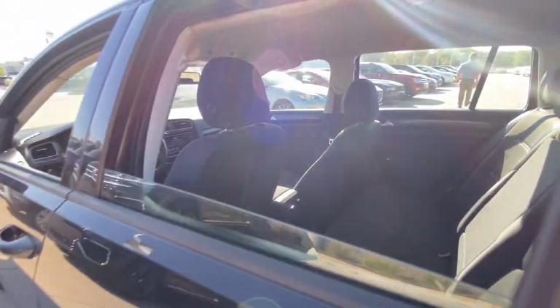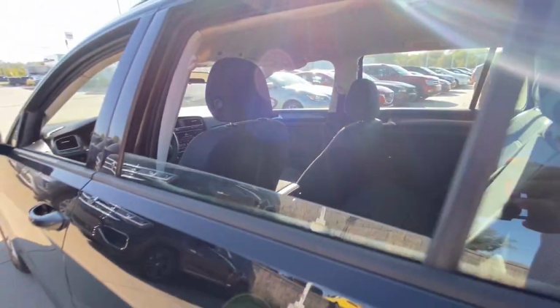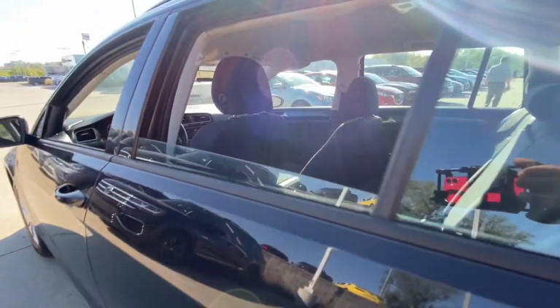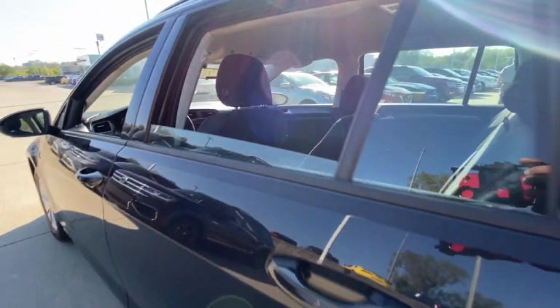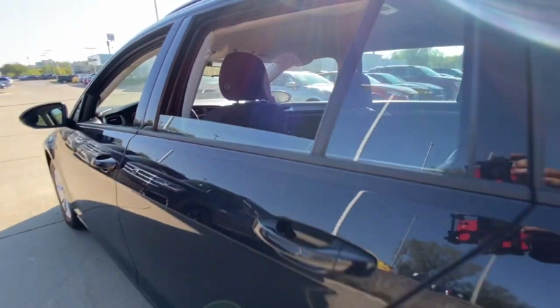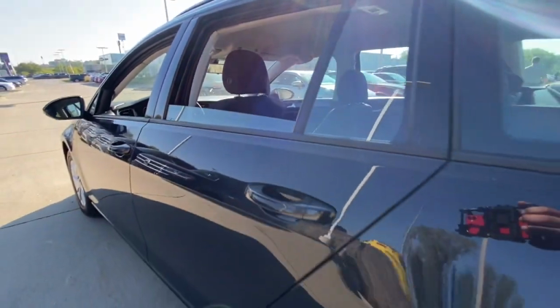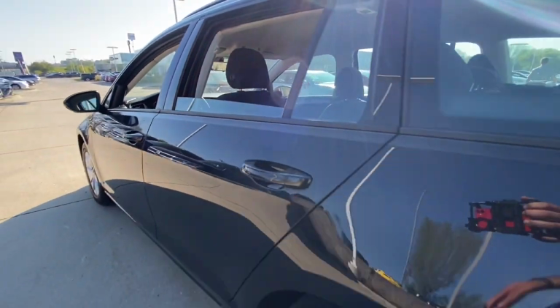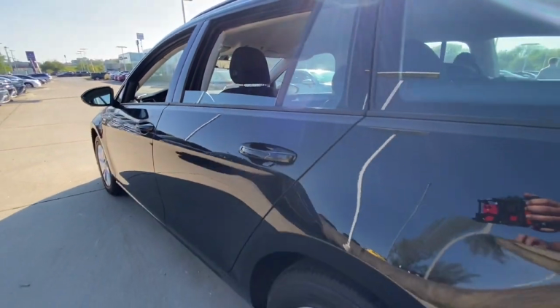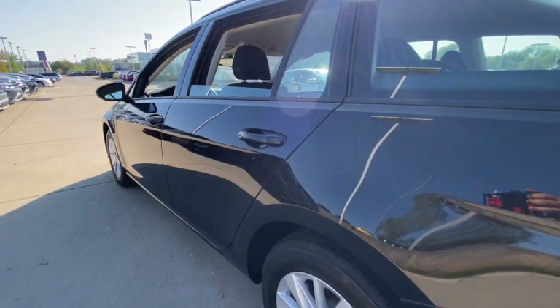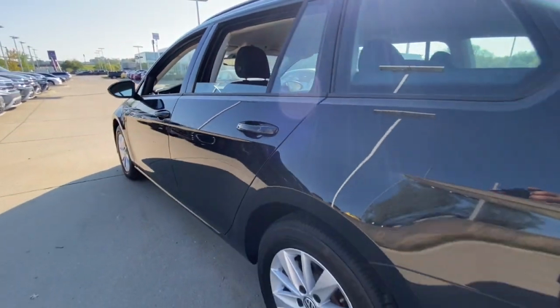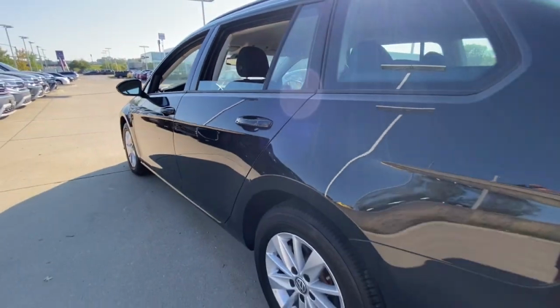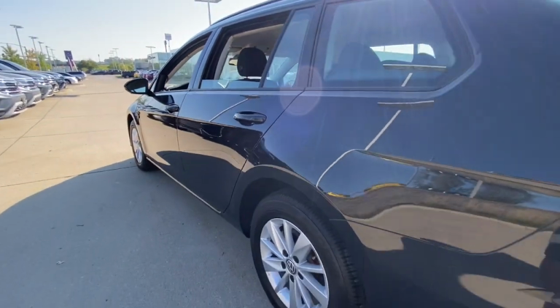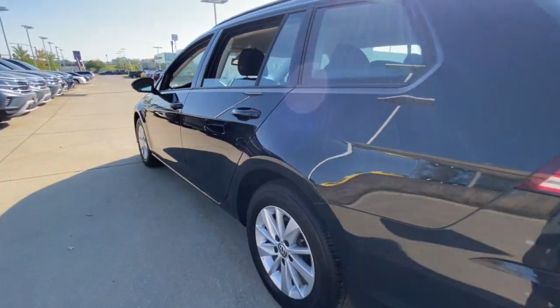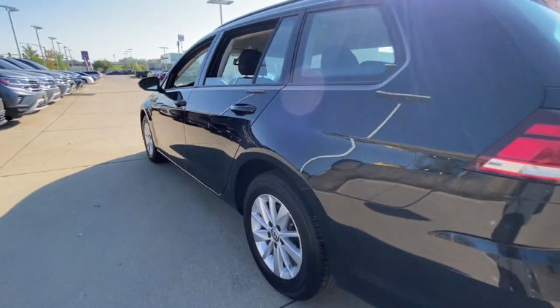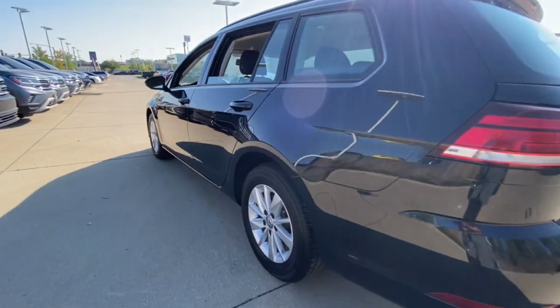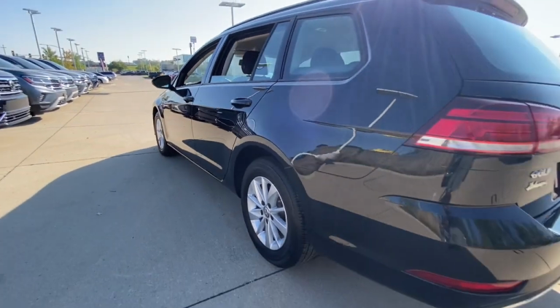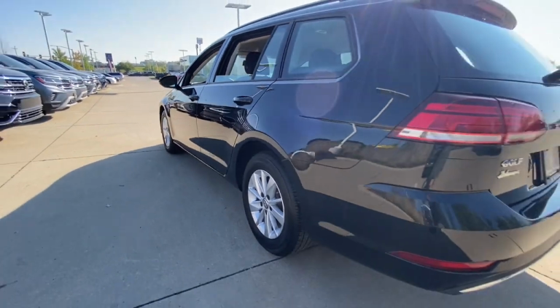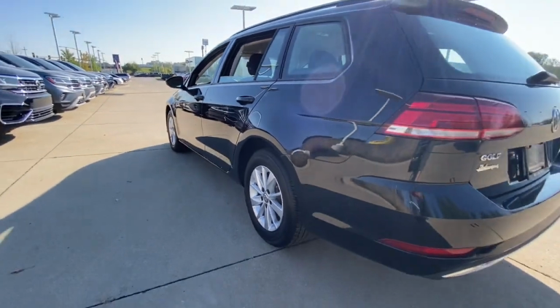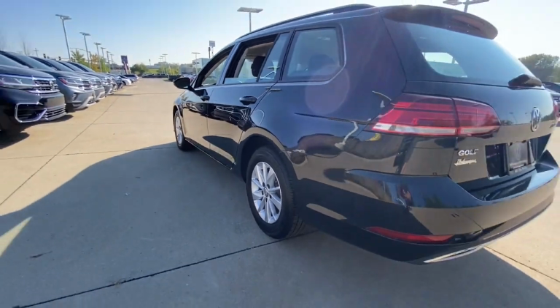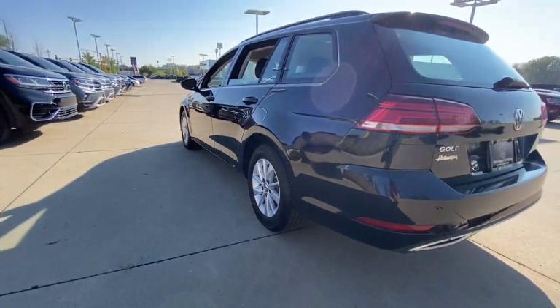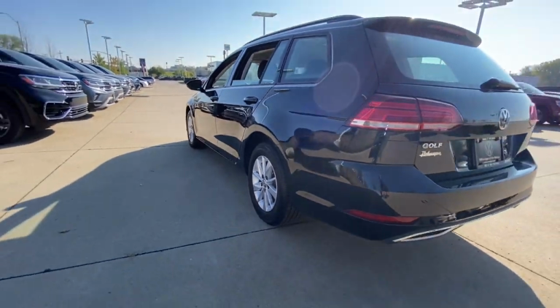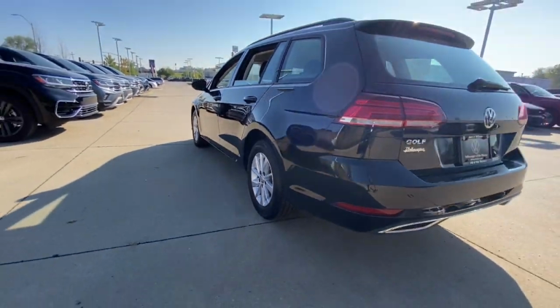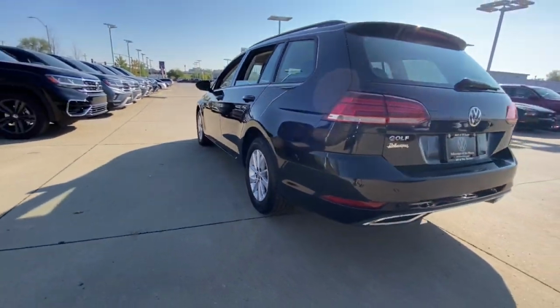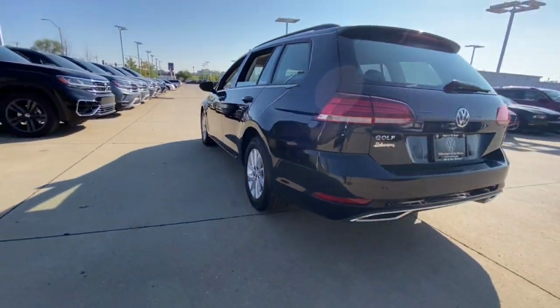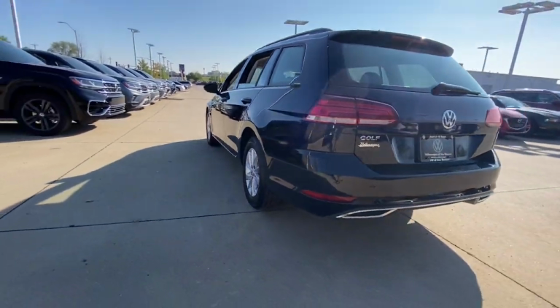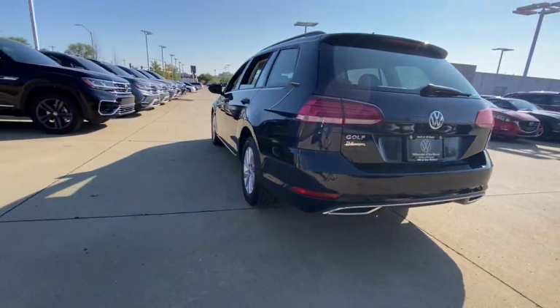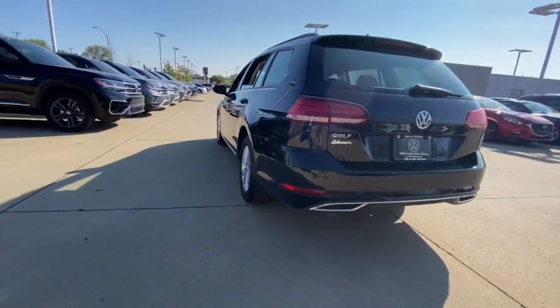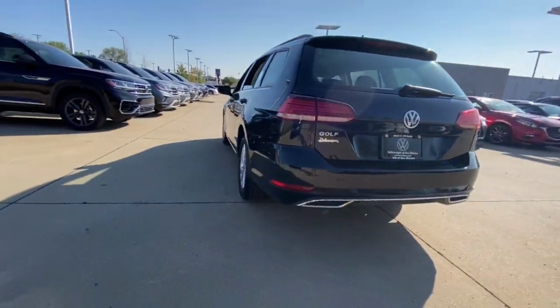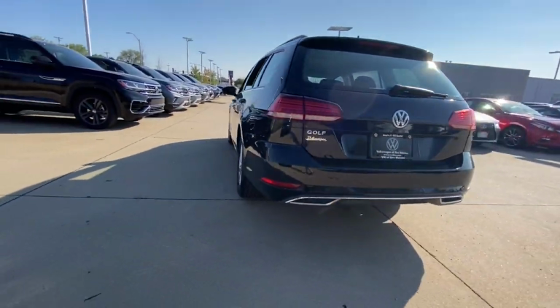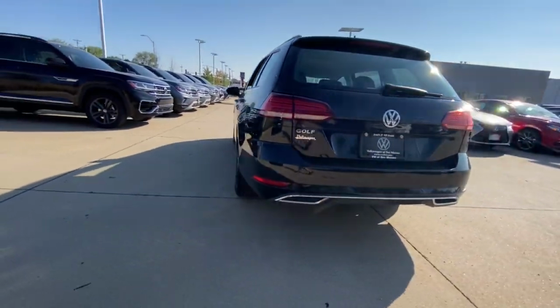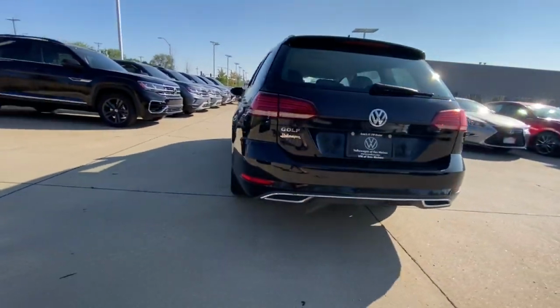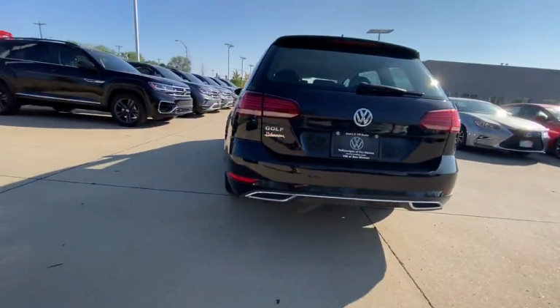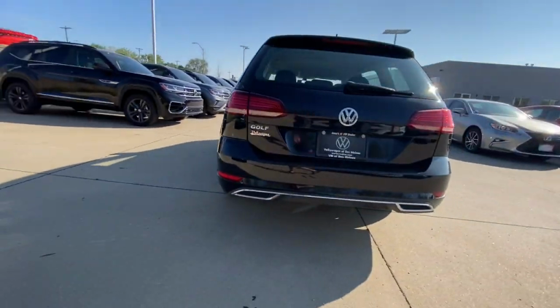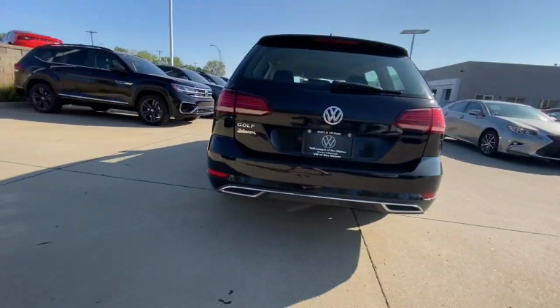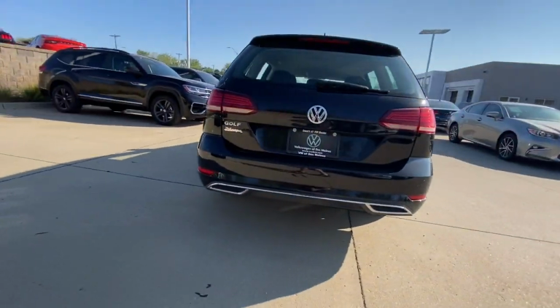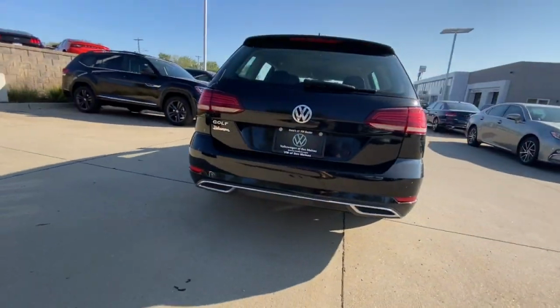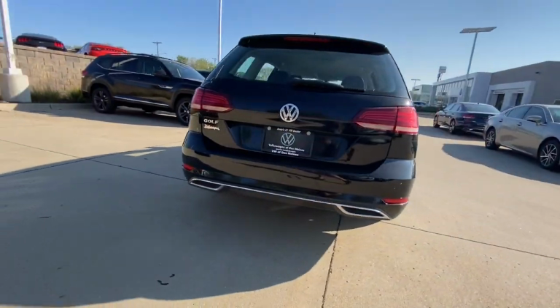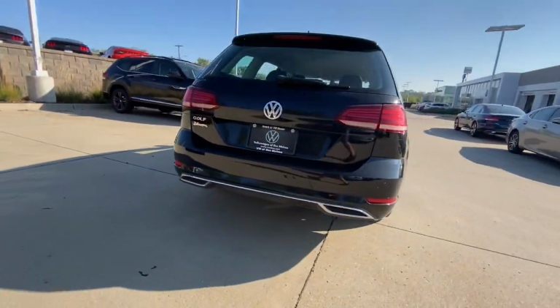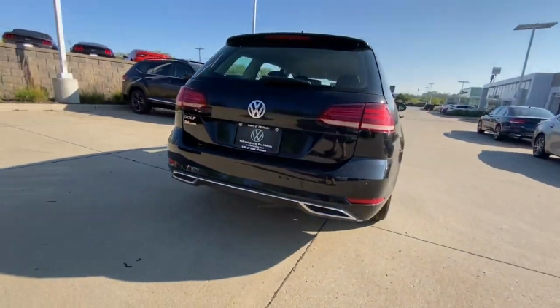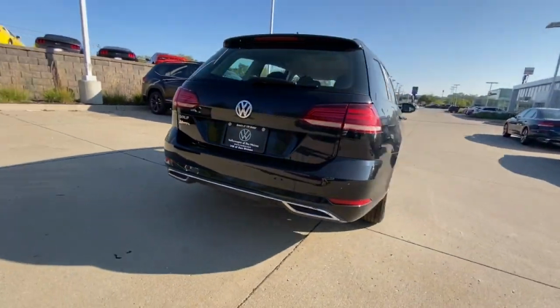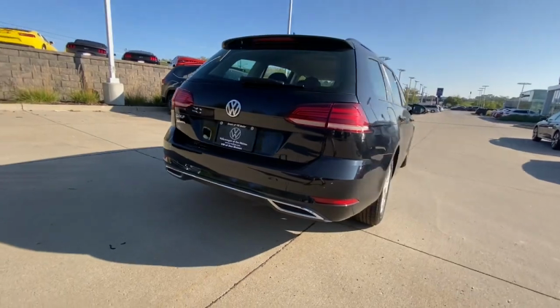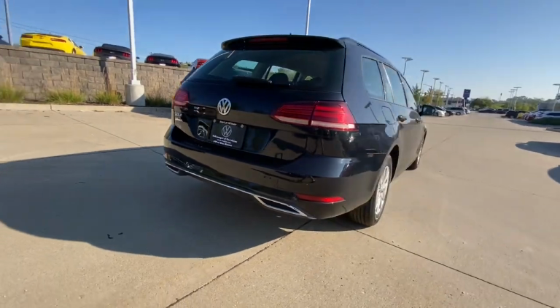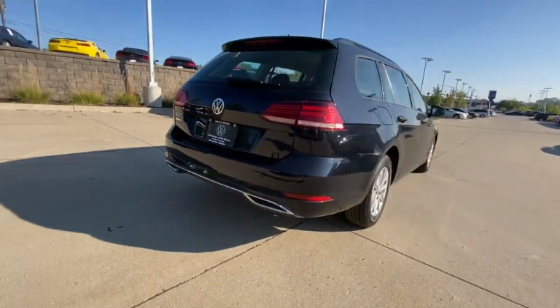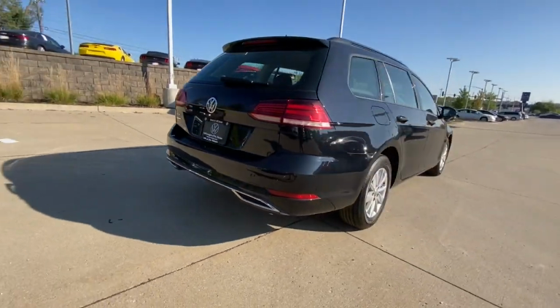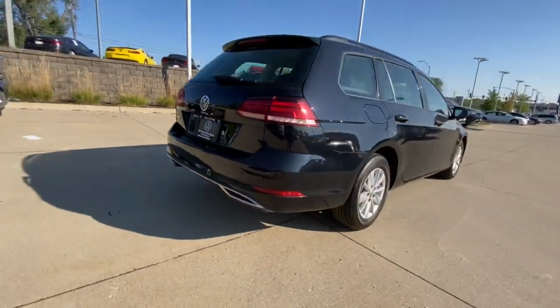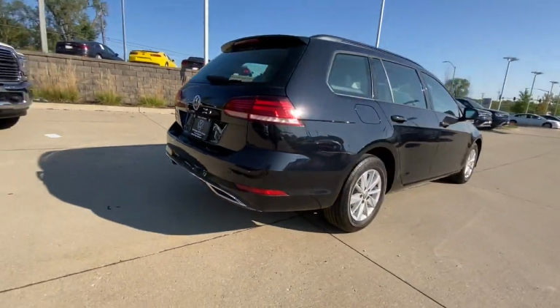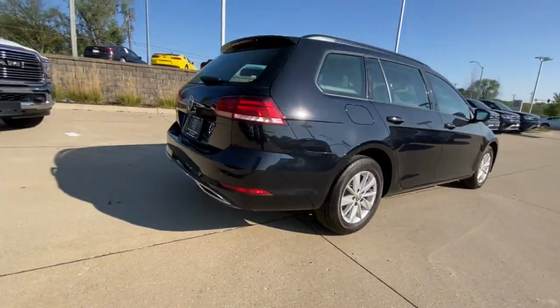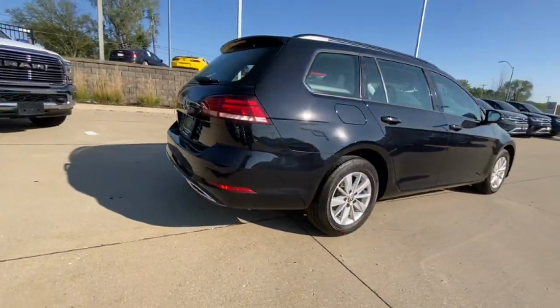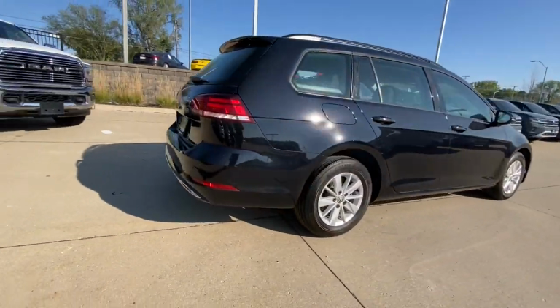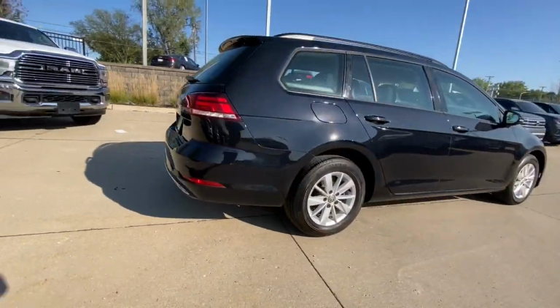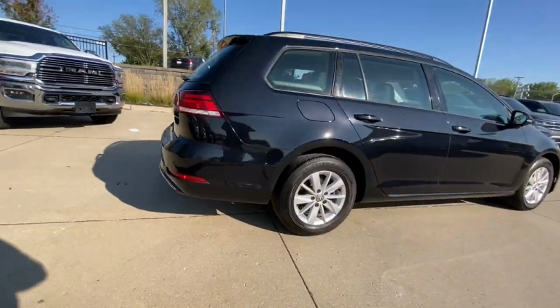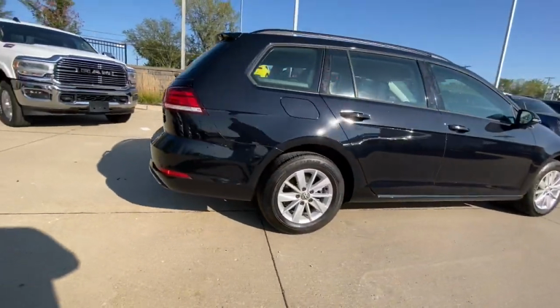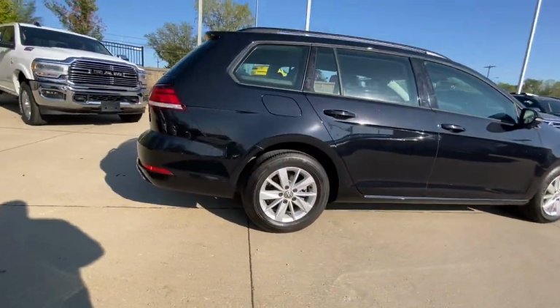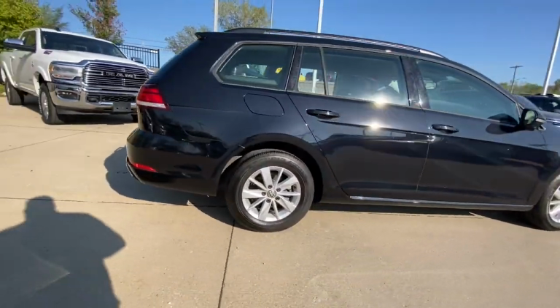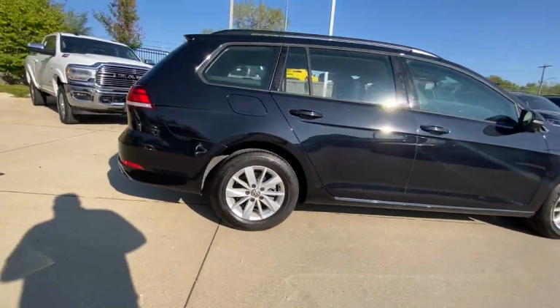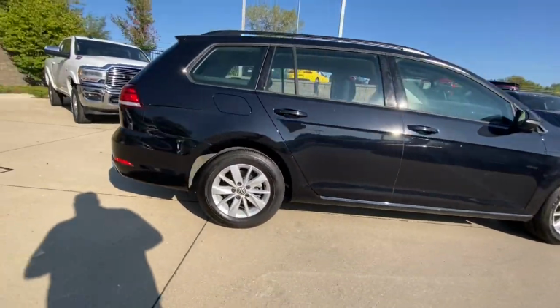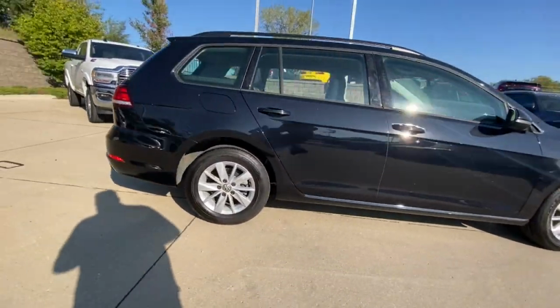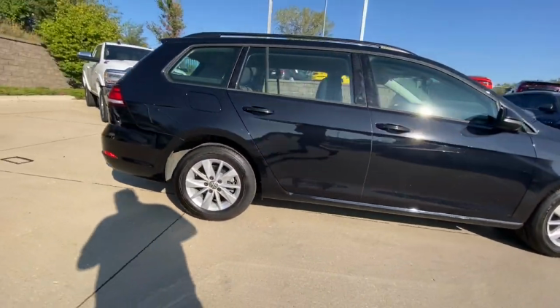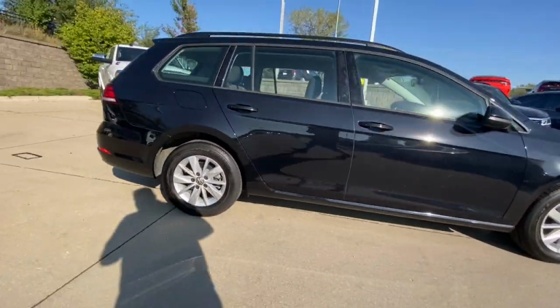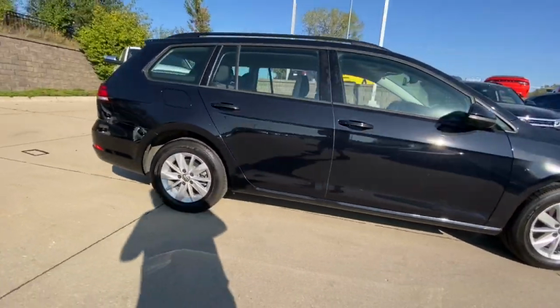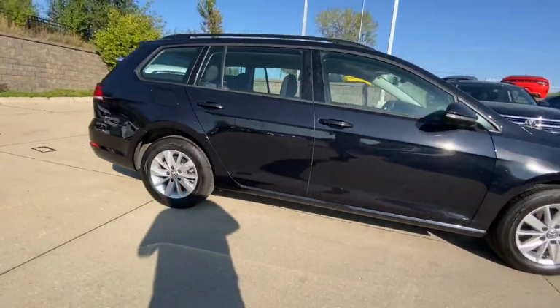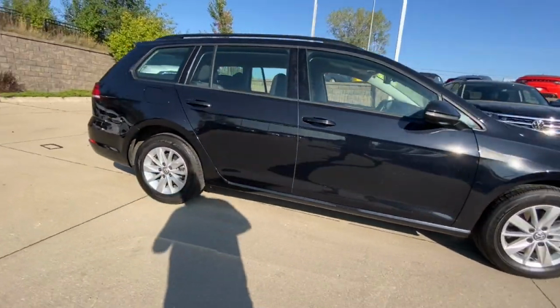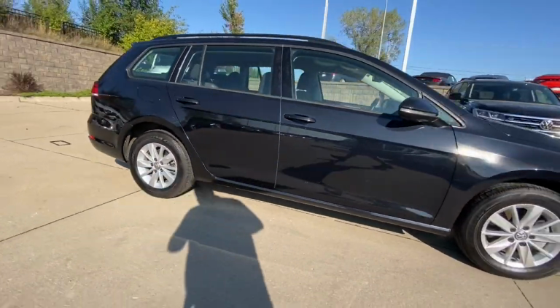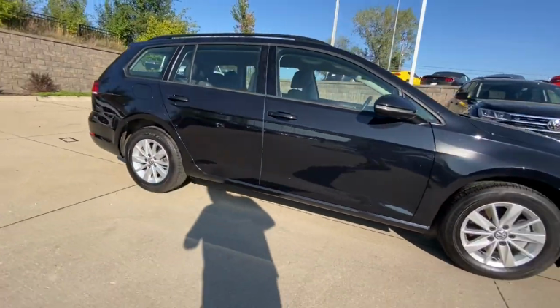Make your busy life easier with this Golf Sport Wagon. Come in for a fun and easy test drive. Our team will make it the best part of your day.